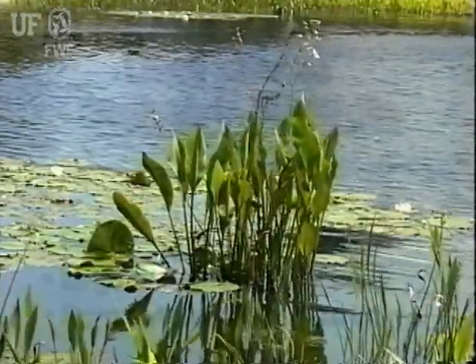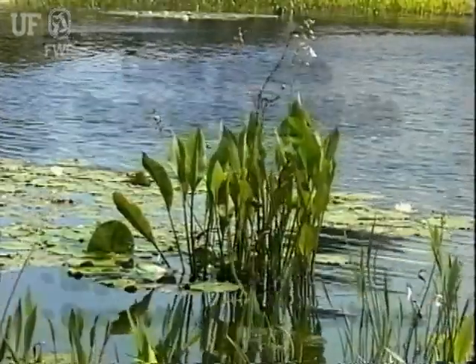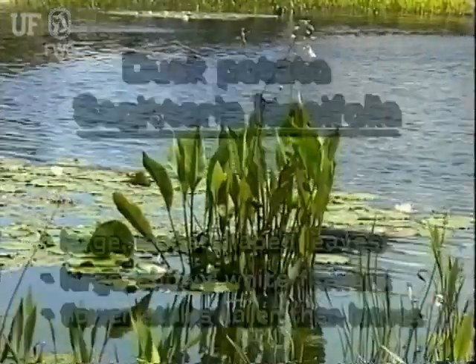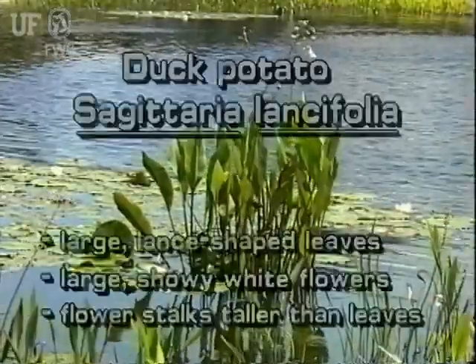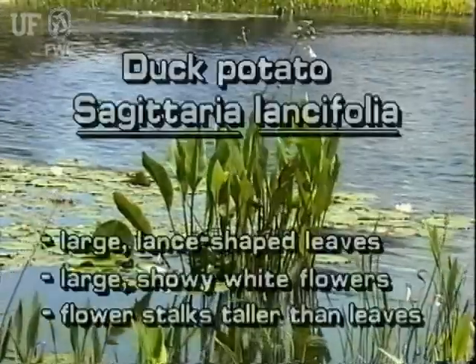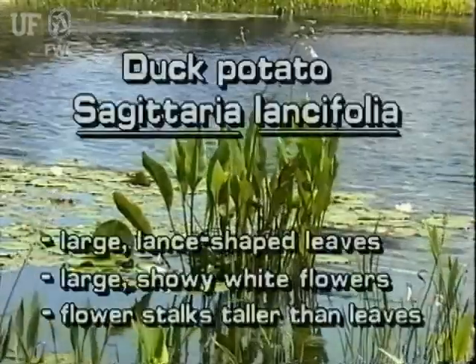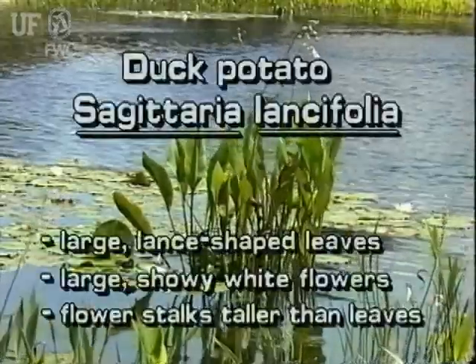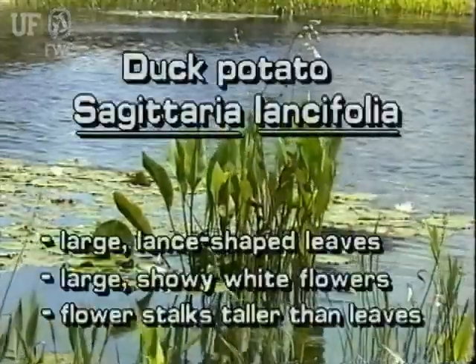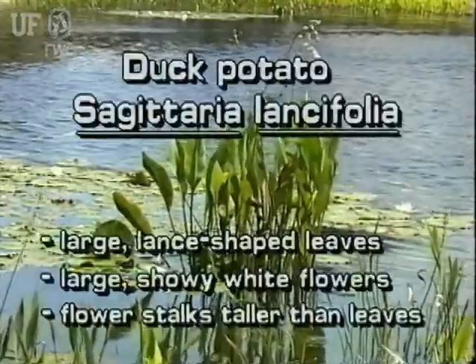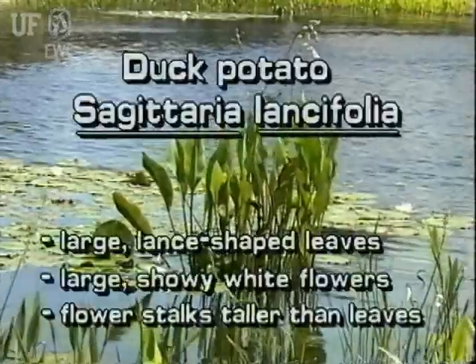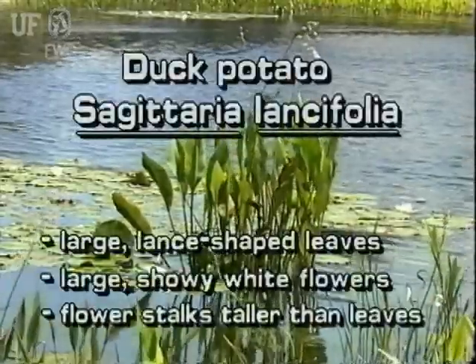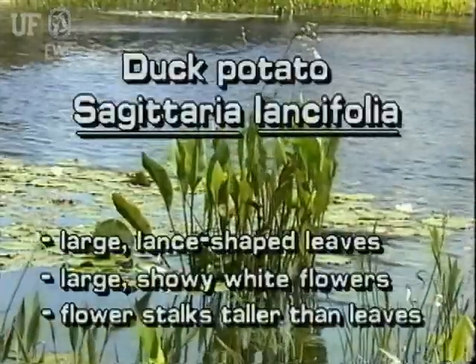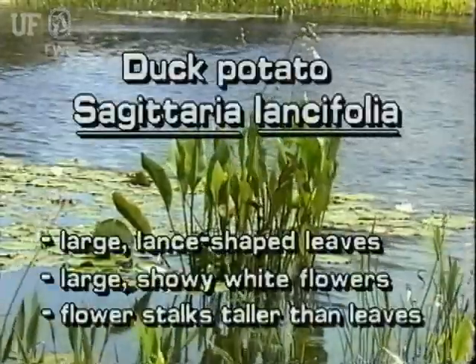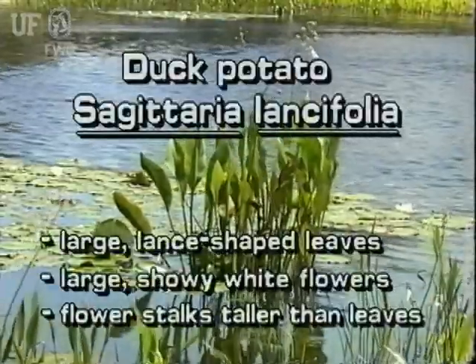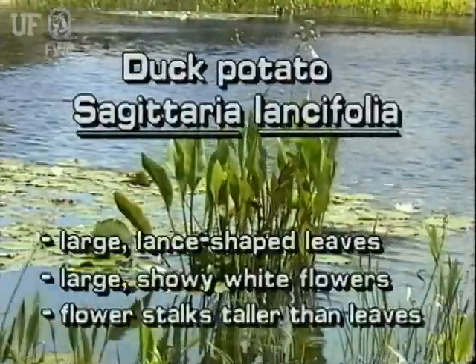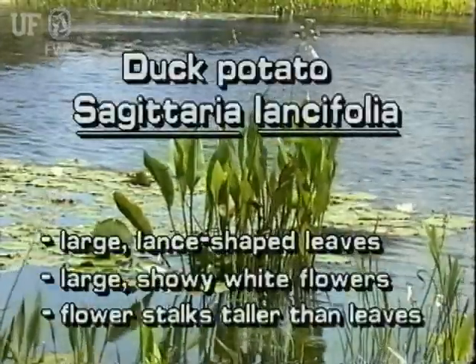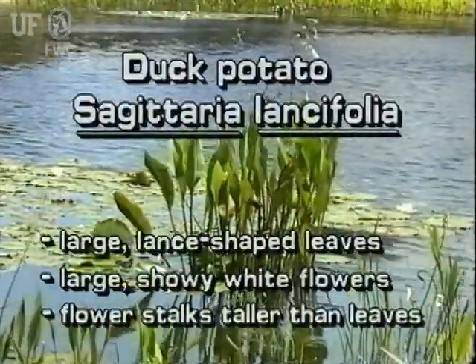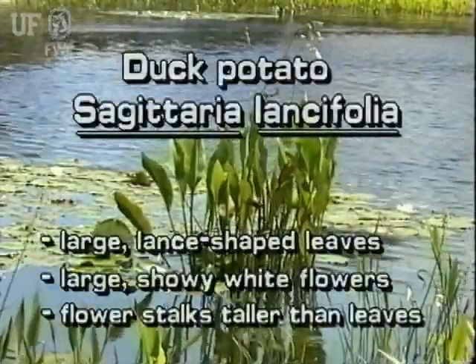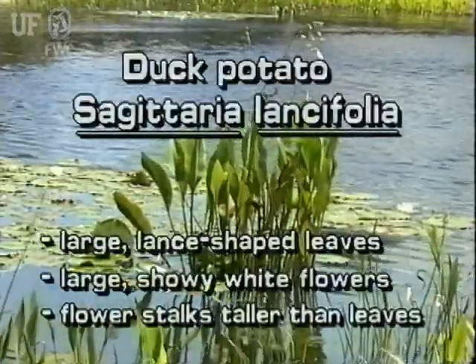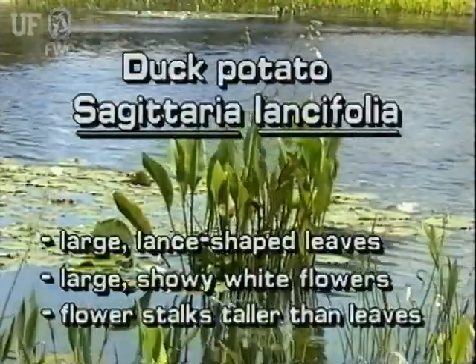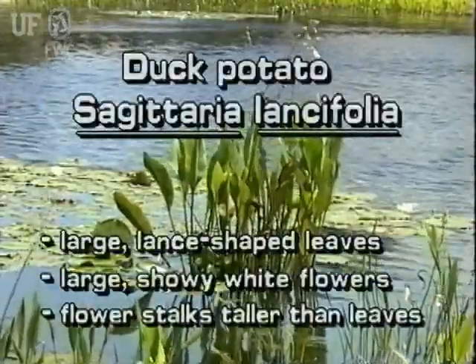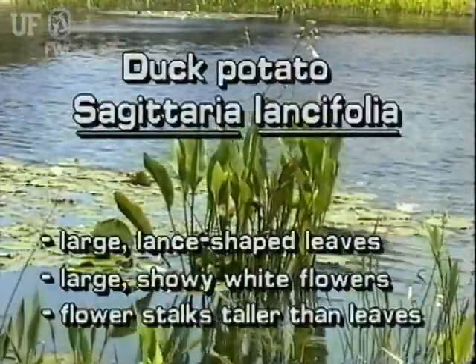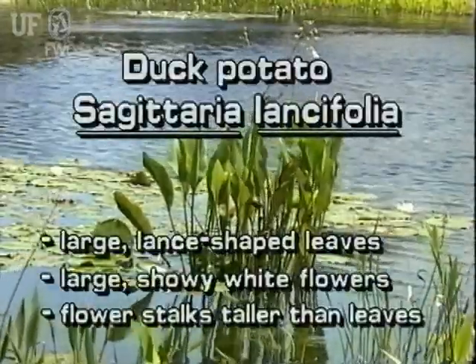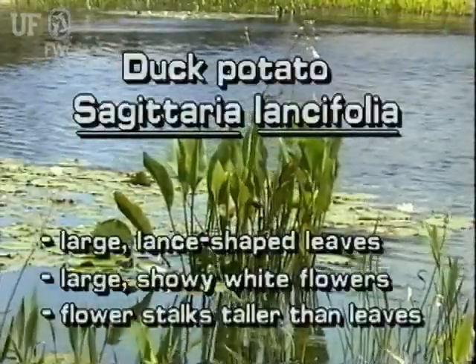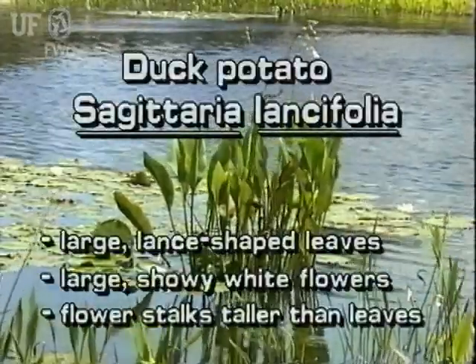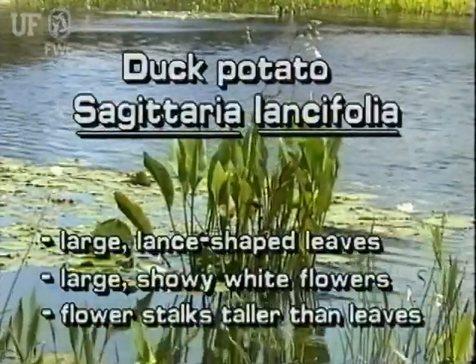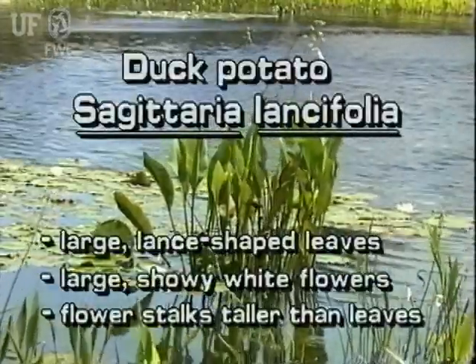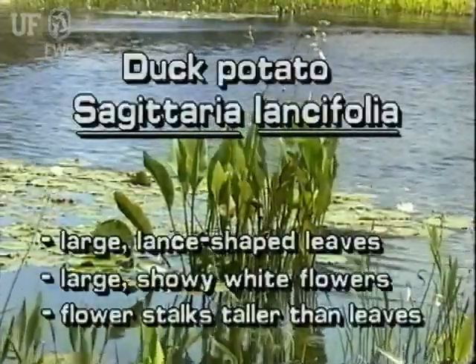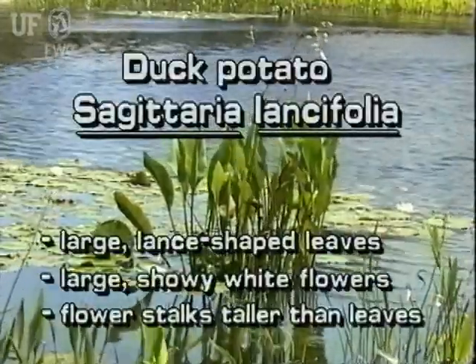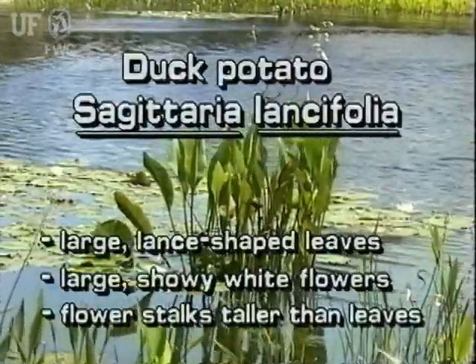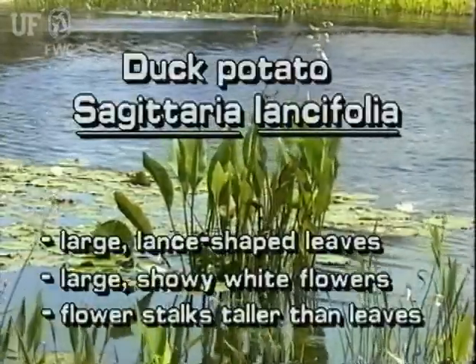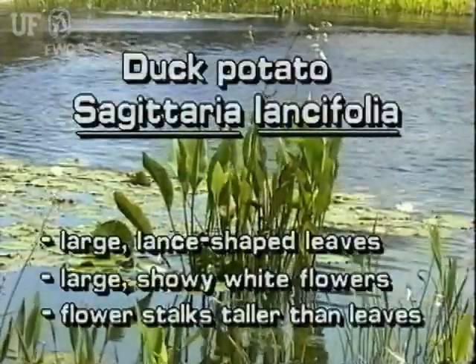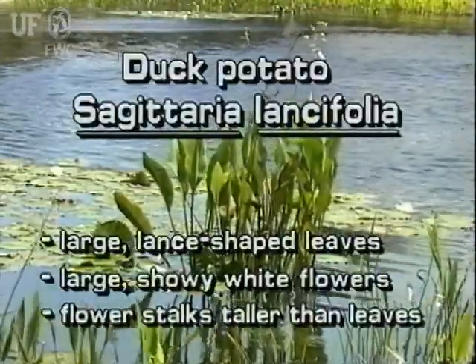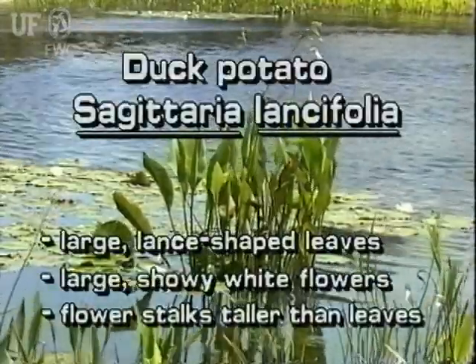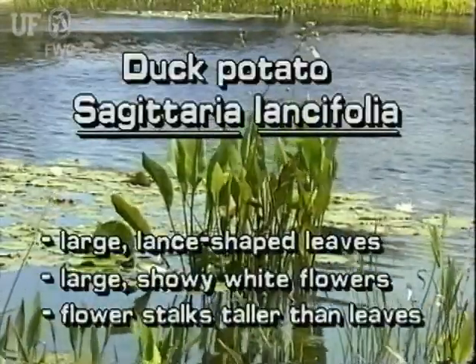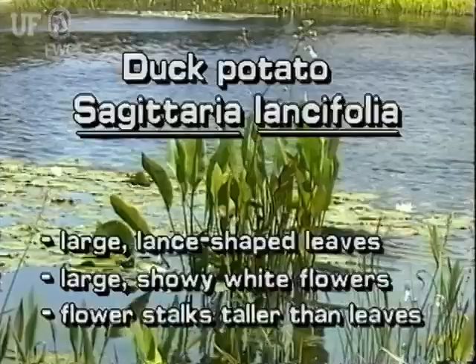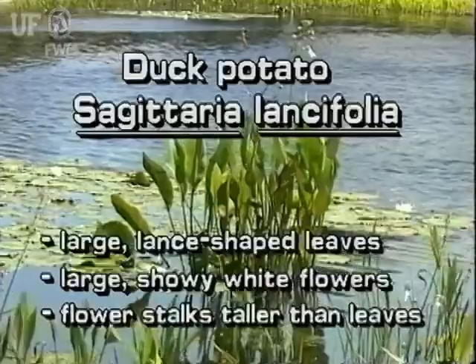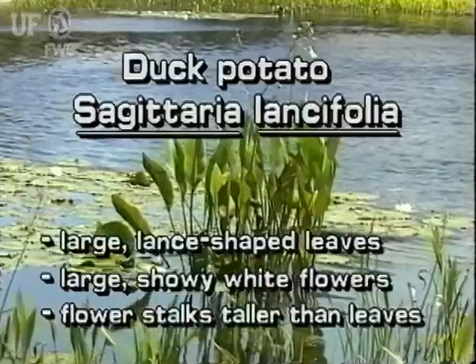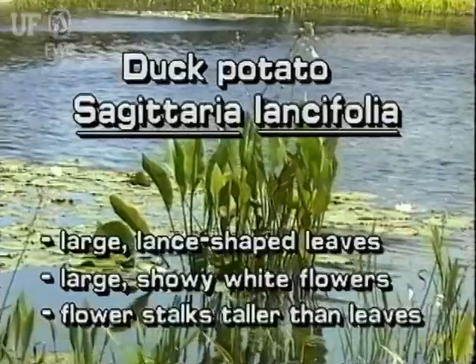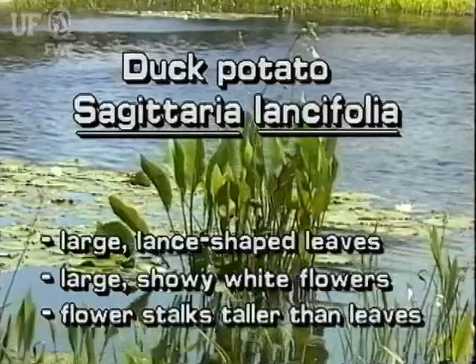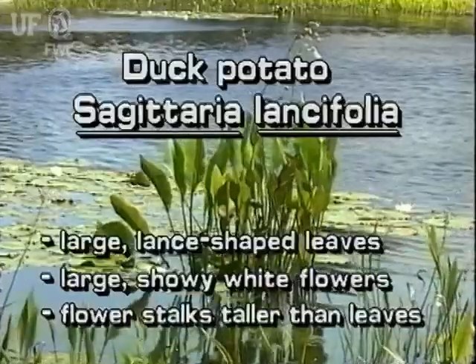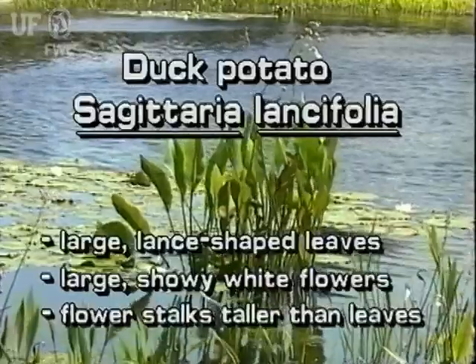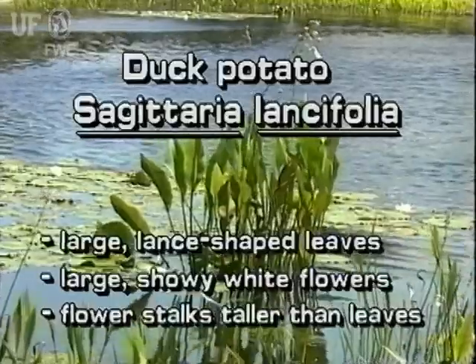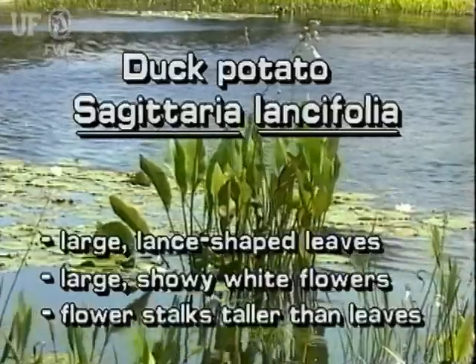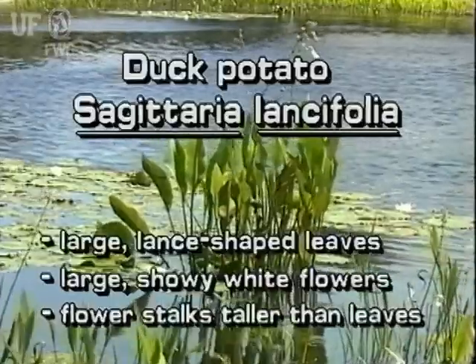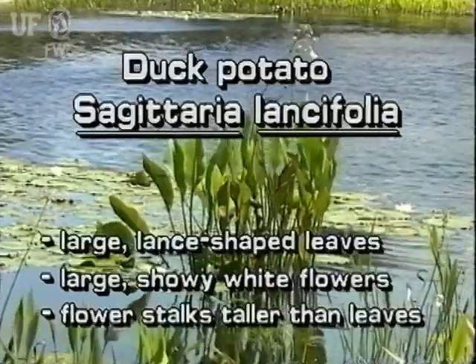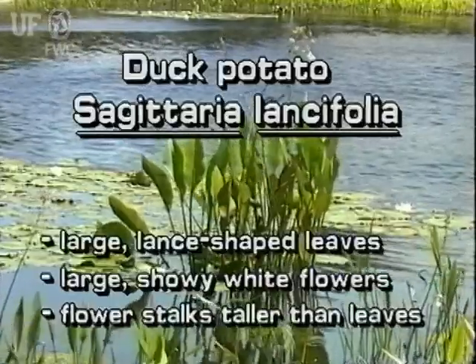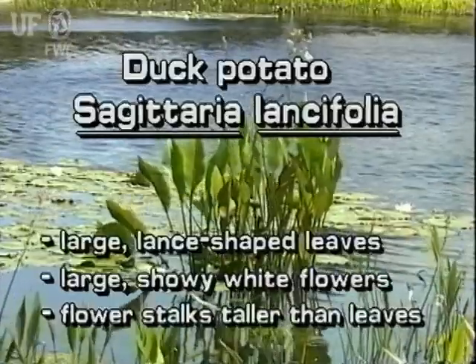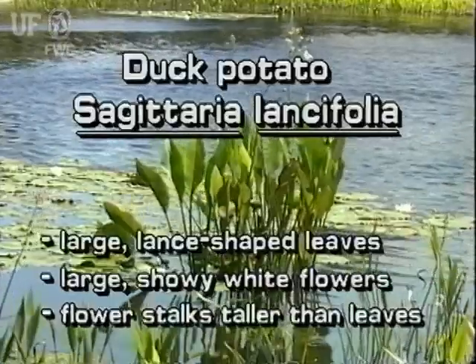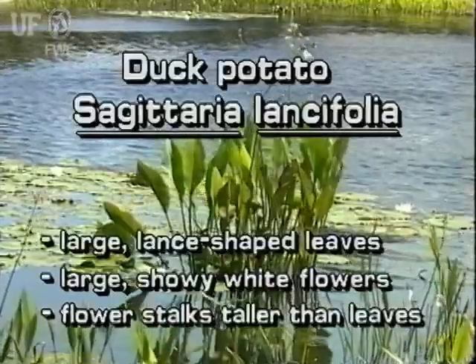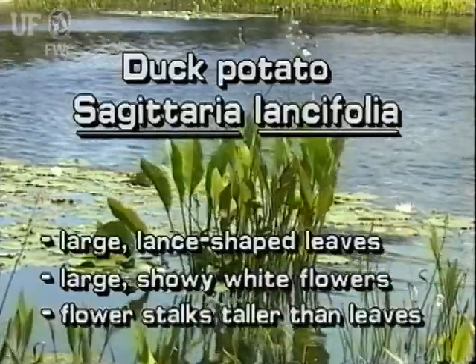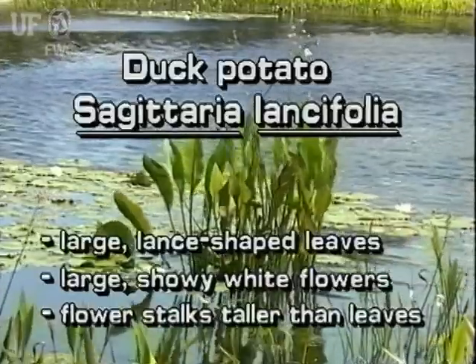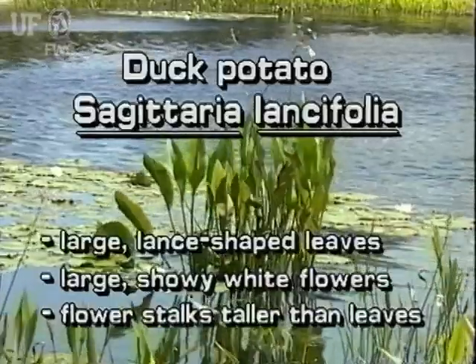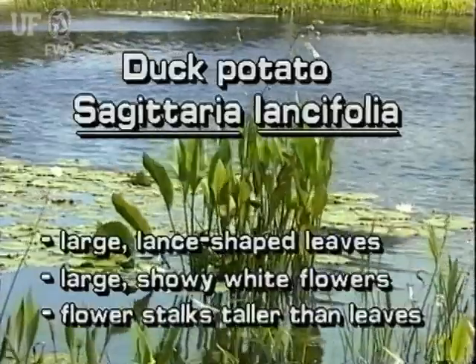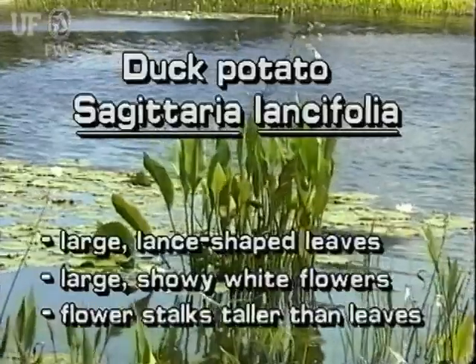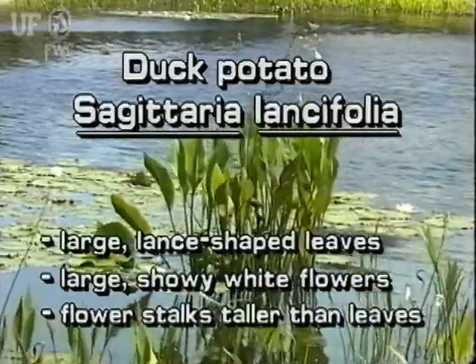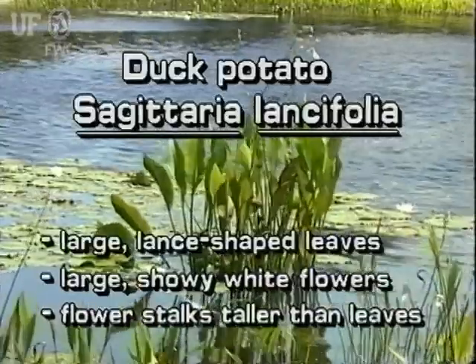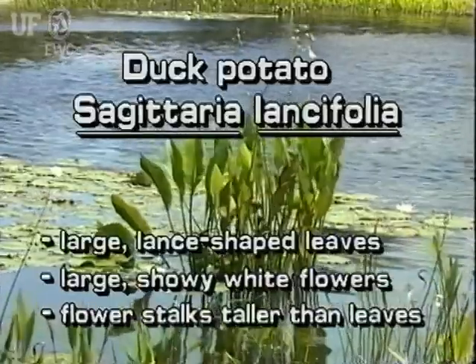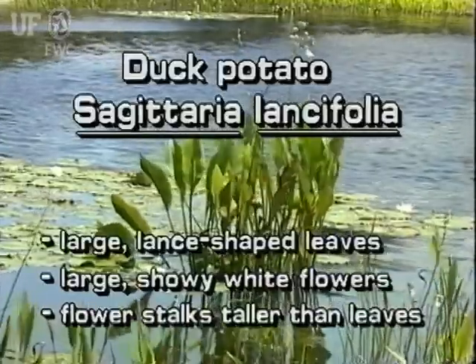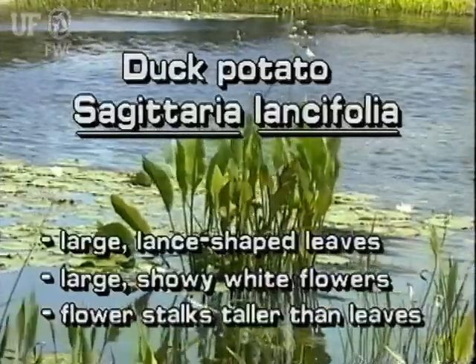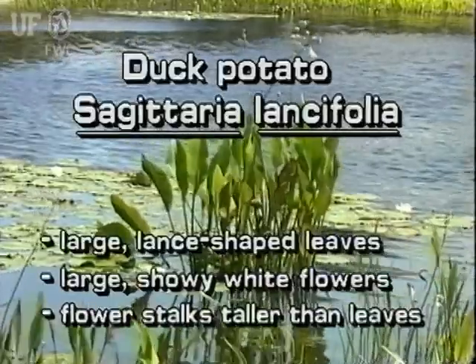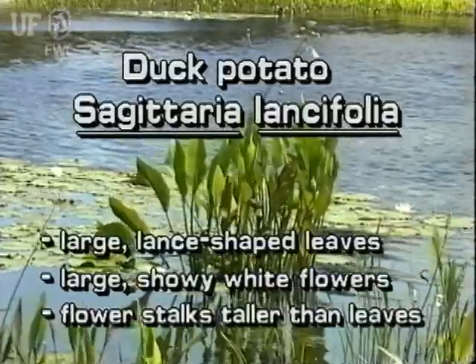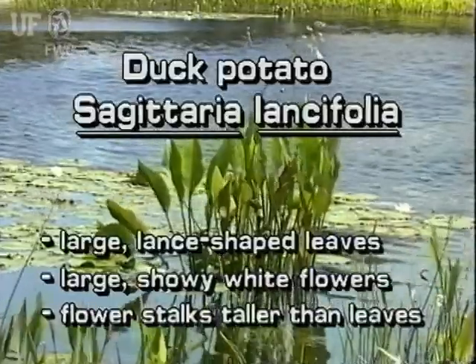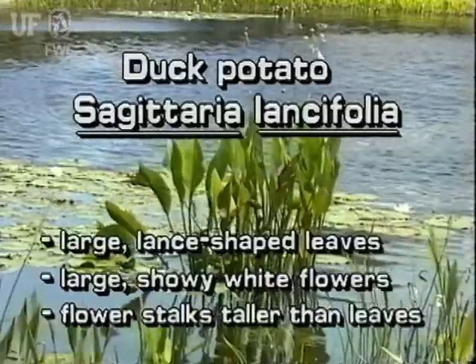Duck potato has large, lance-shaped leaves. It has large, showy white flowers. Its flowers are on stalks that are taller than the leaves.